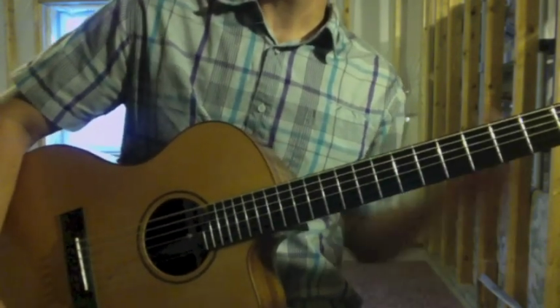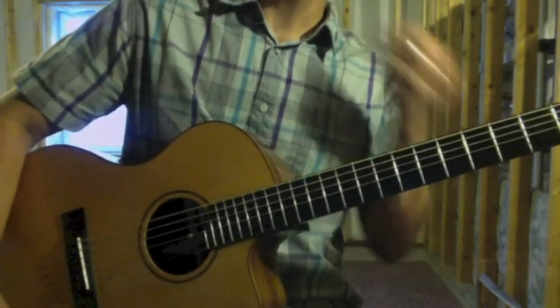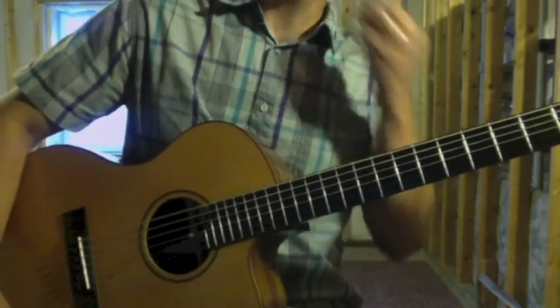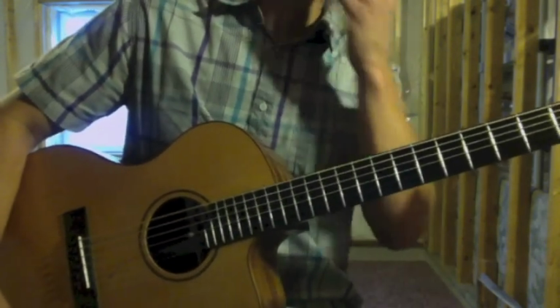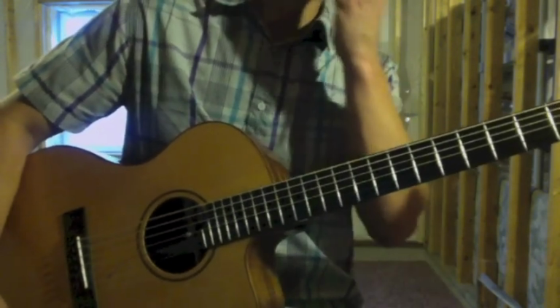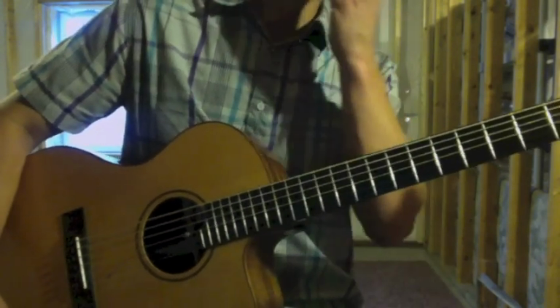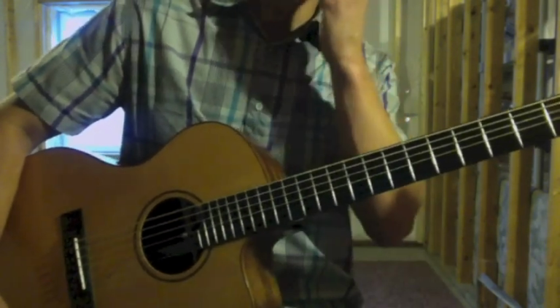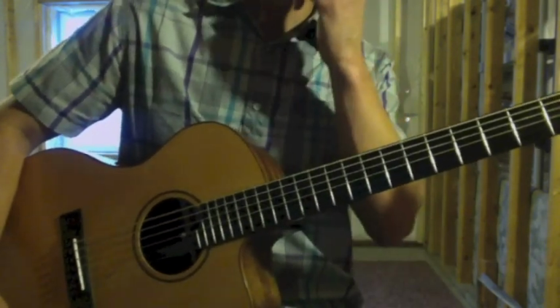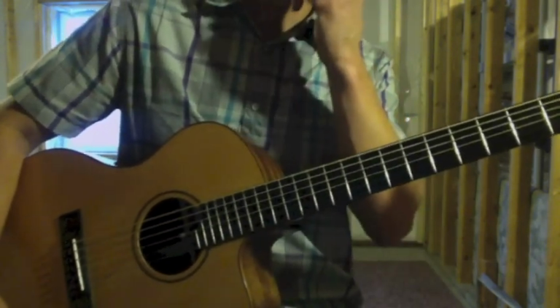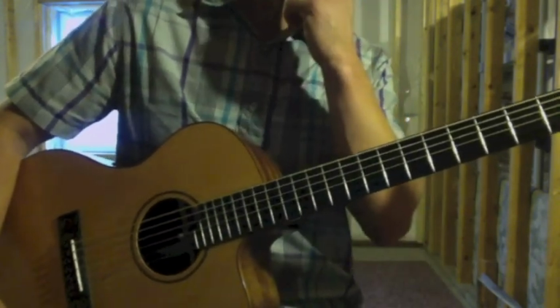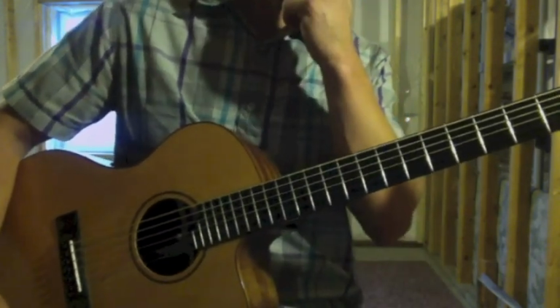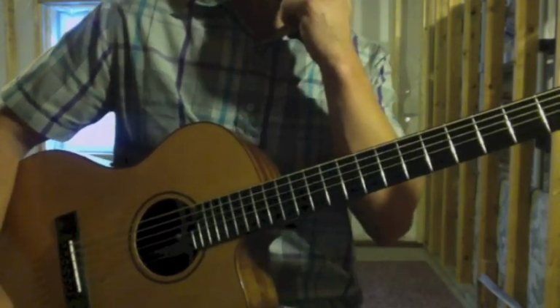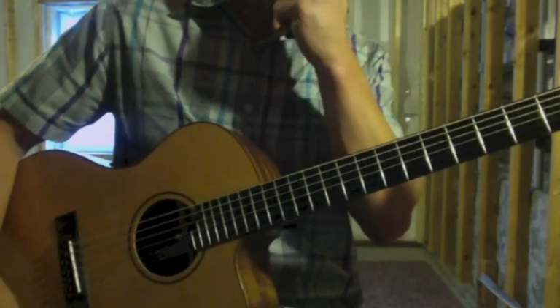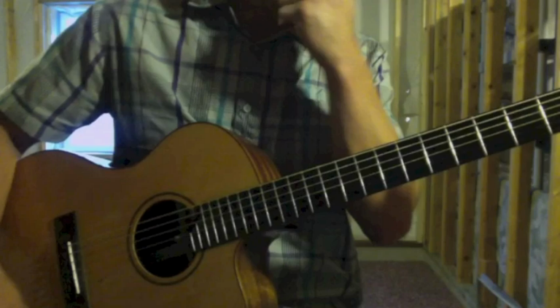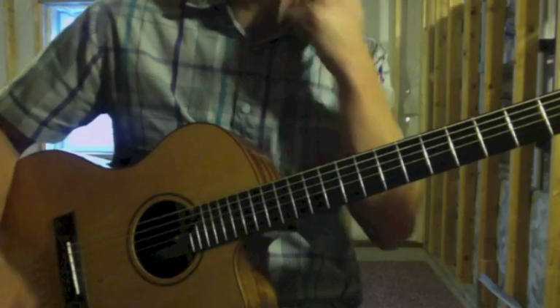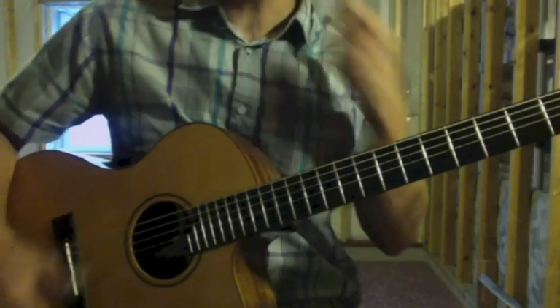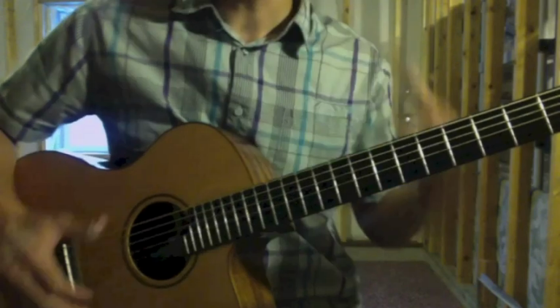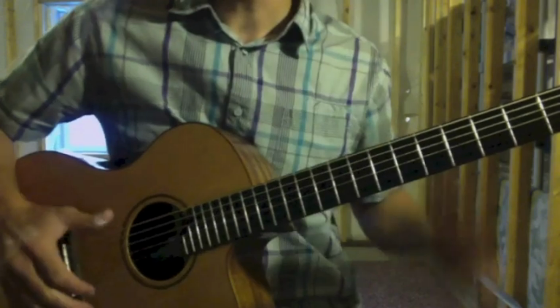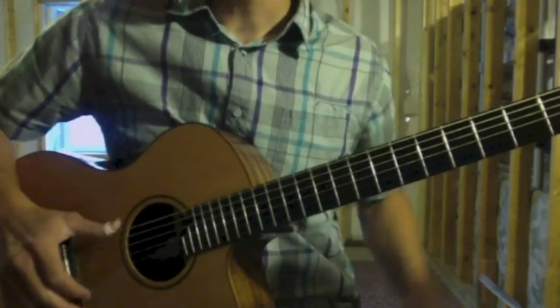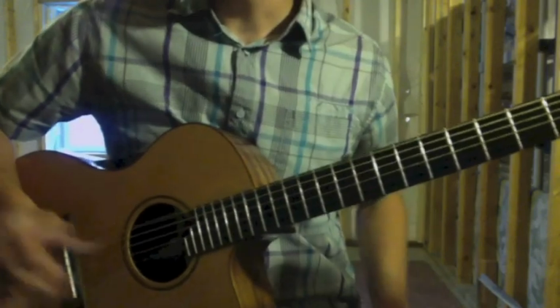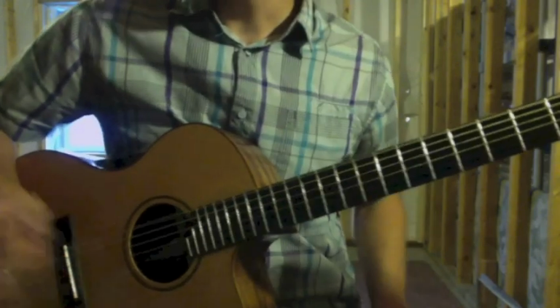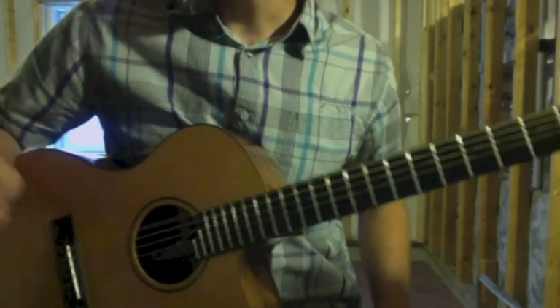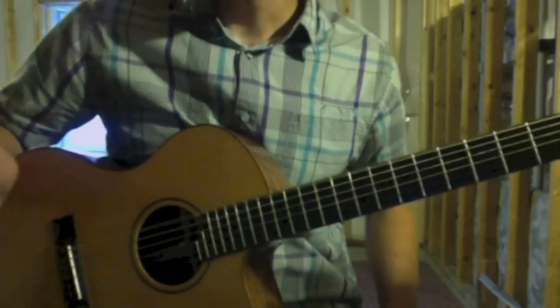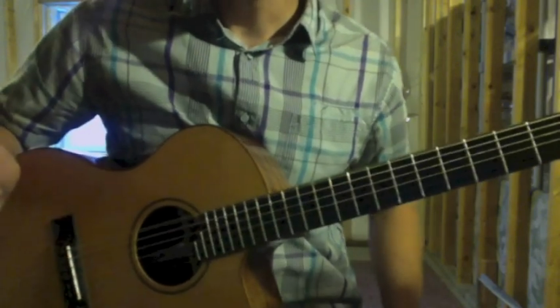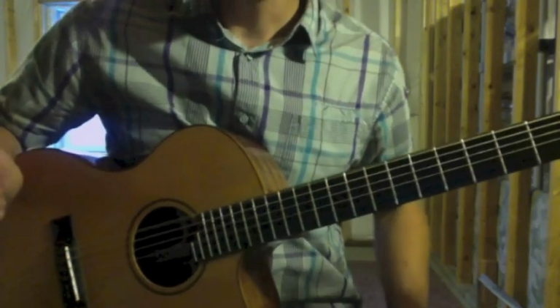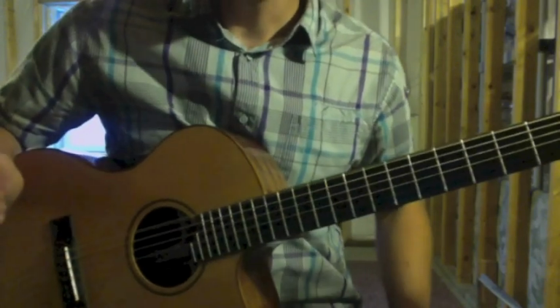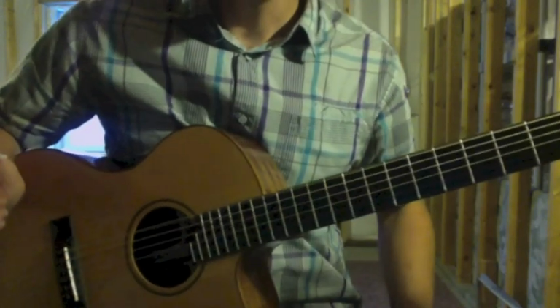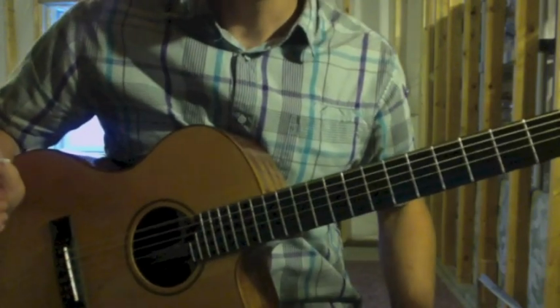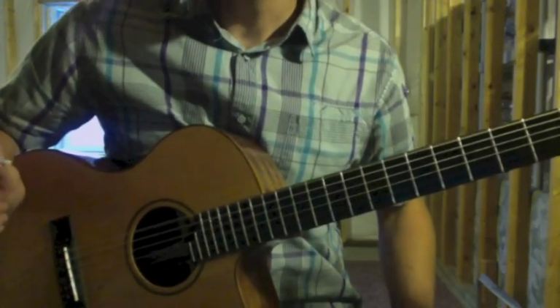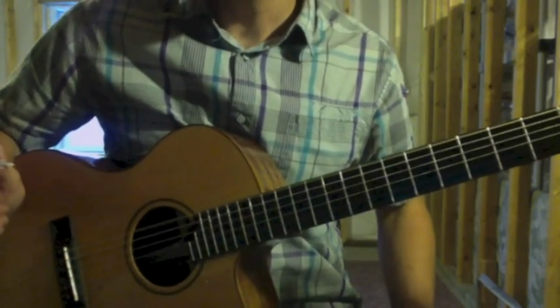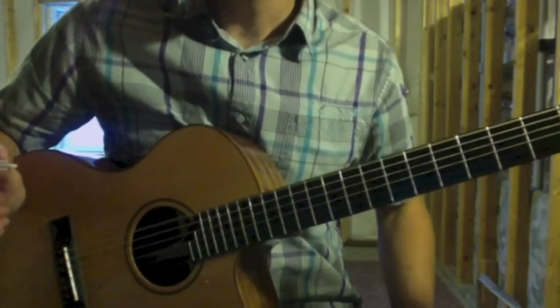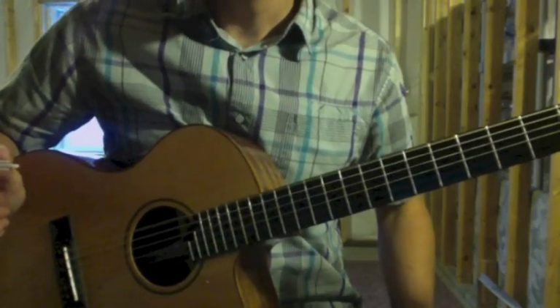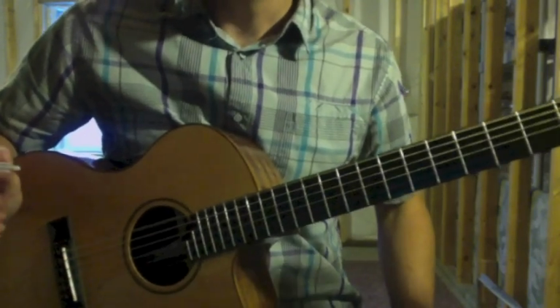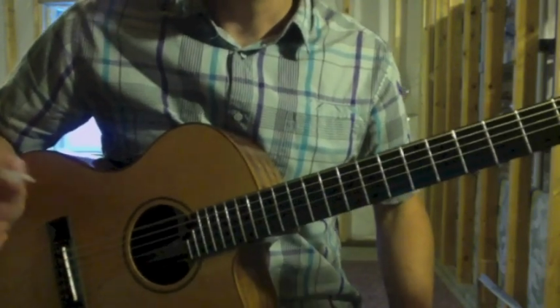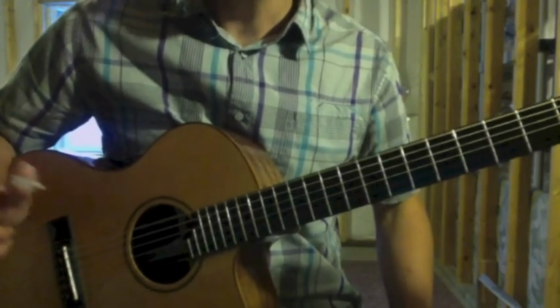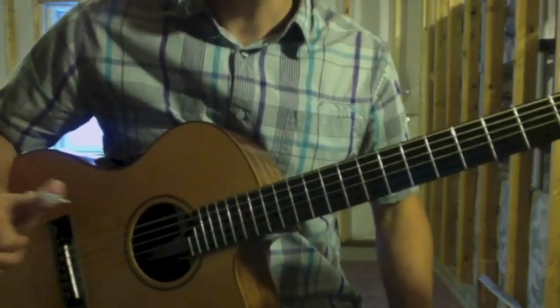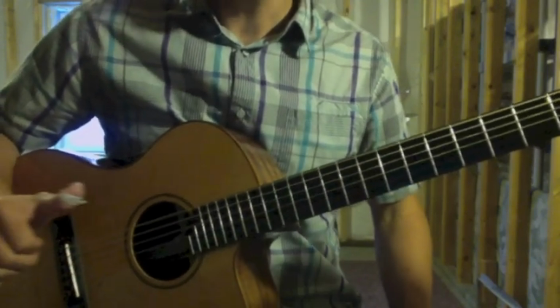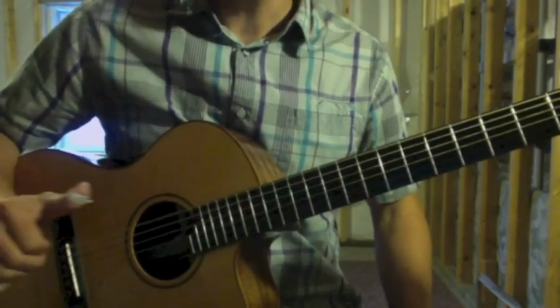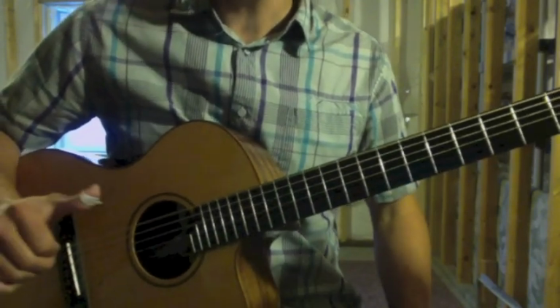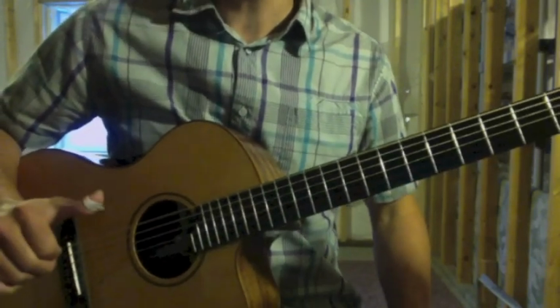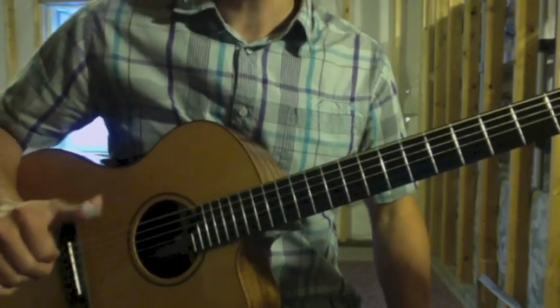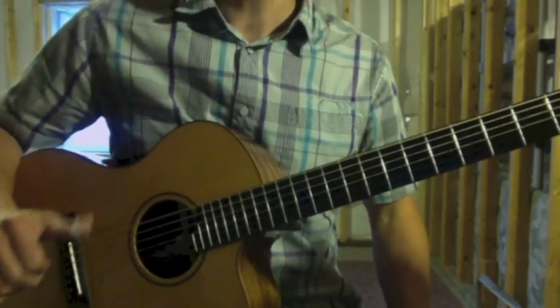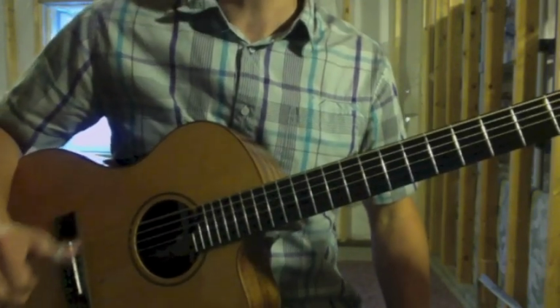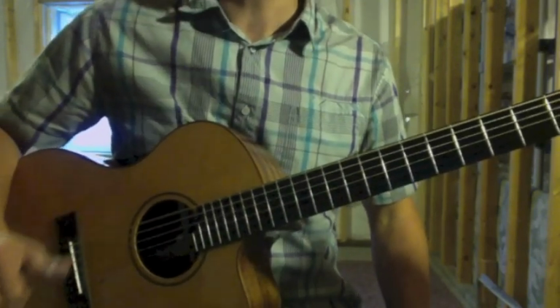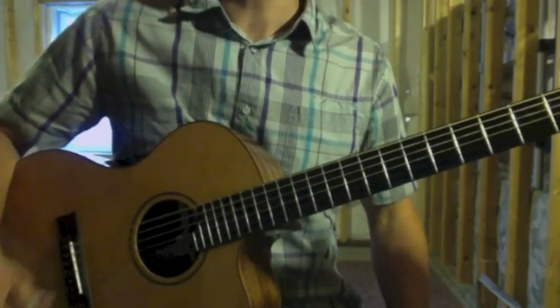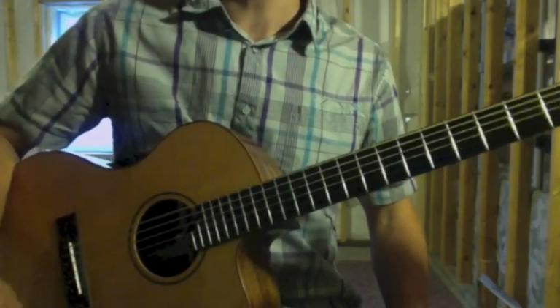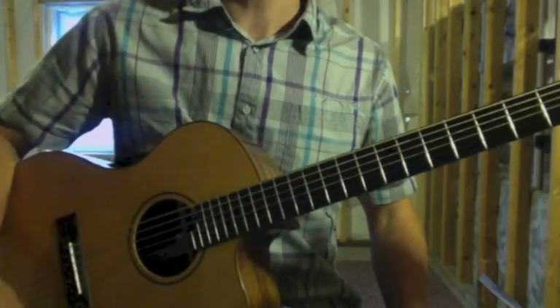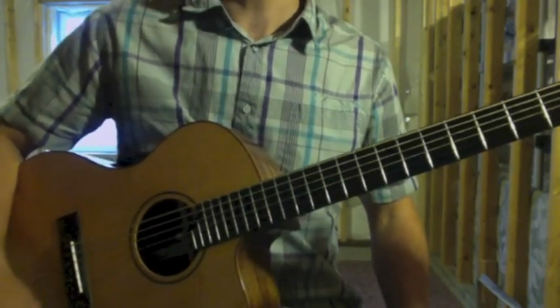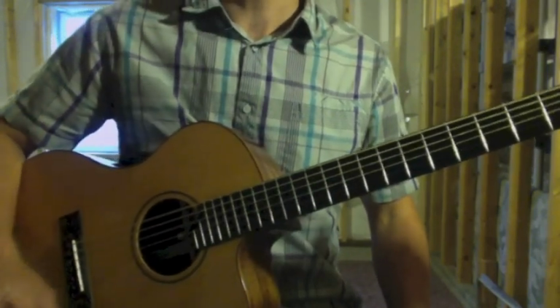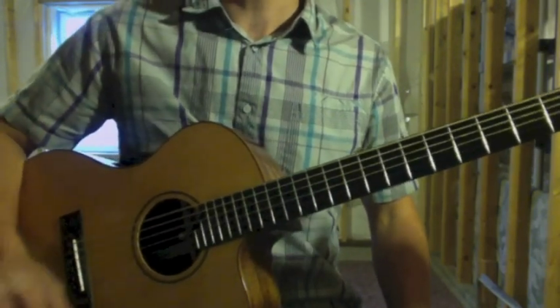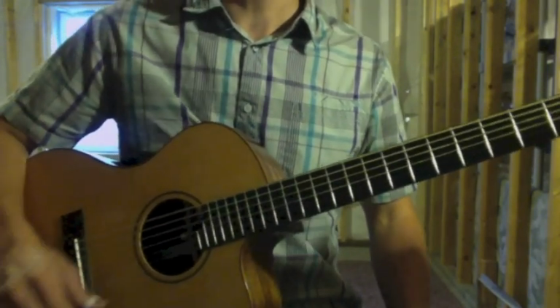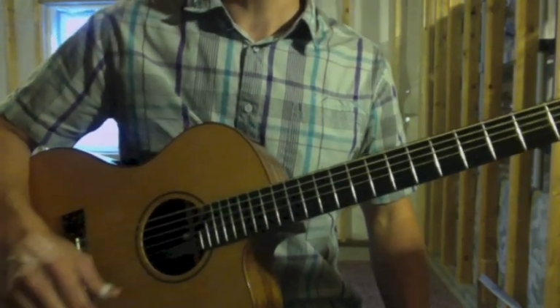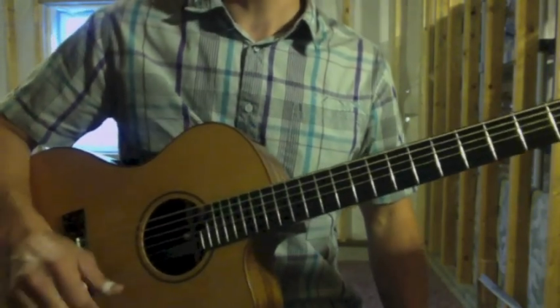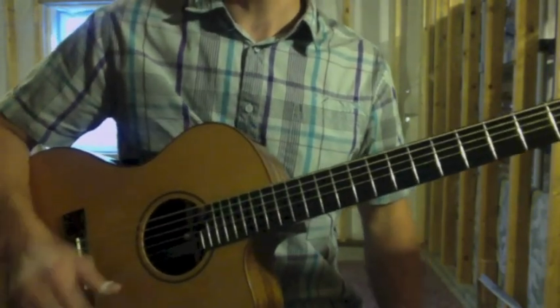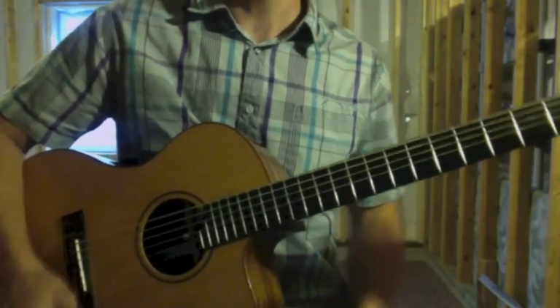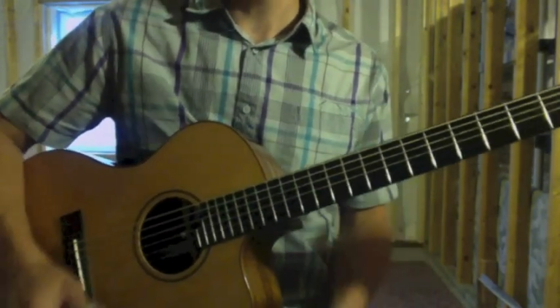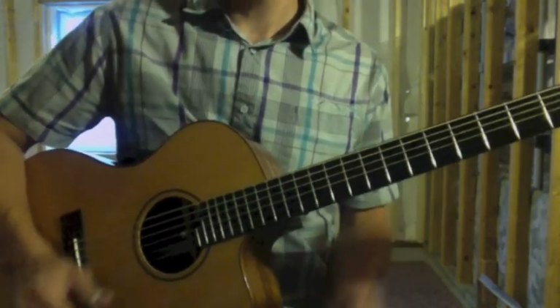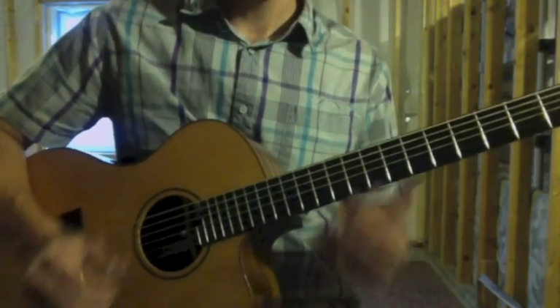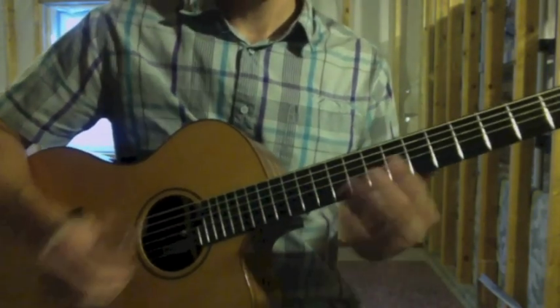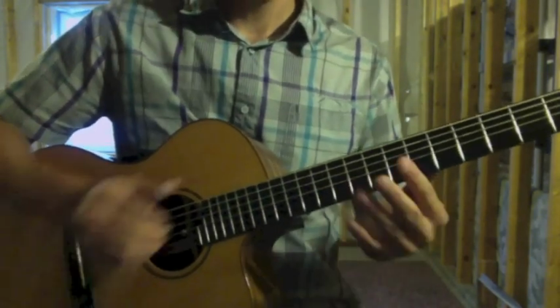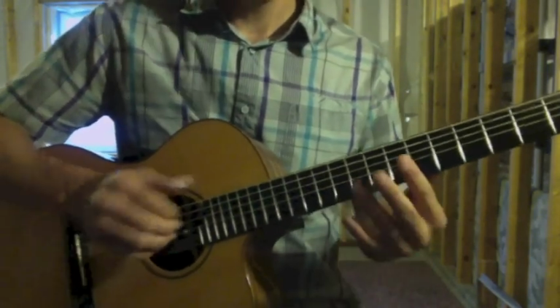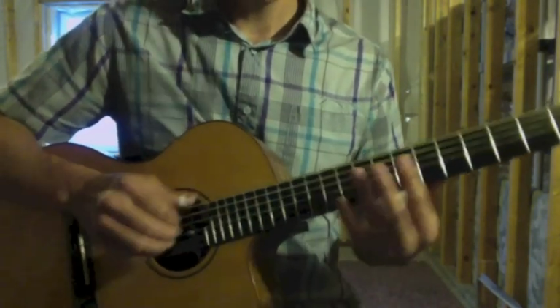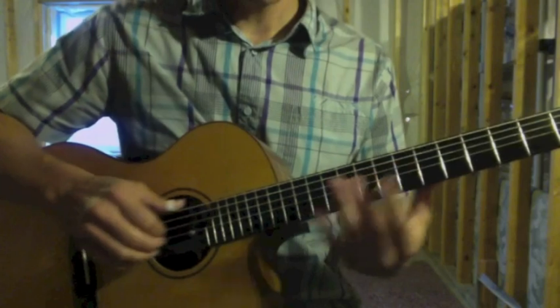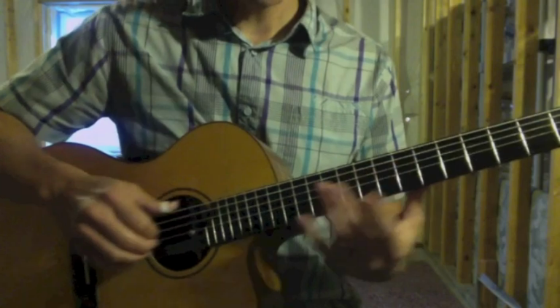And that's the intro. After that, you play open on the sixth string to start the next section. Here's from the top.